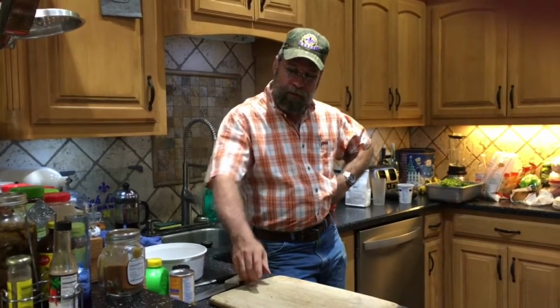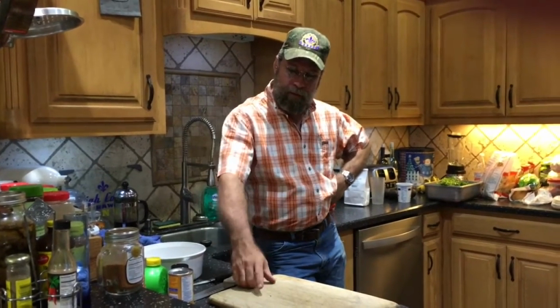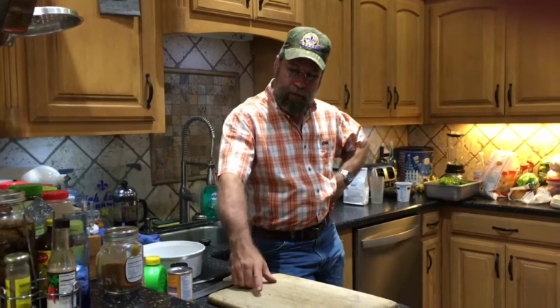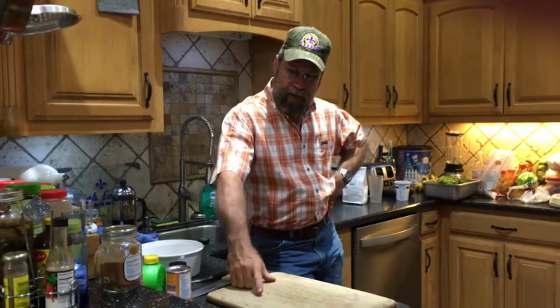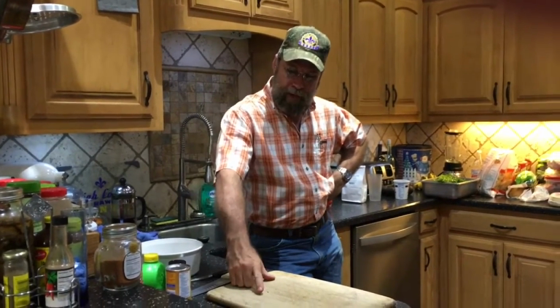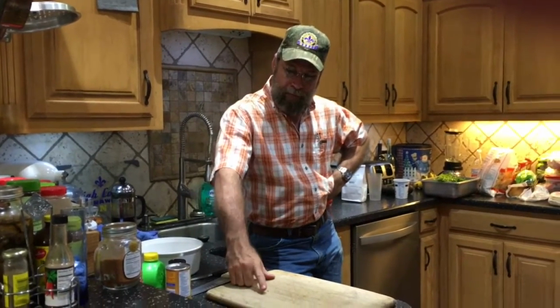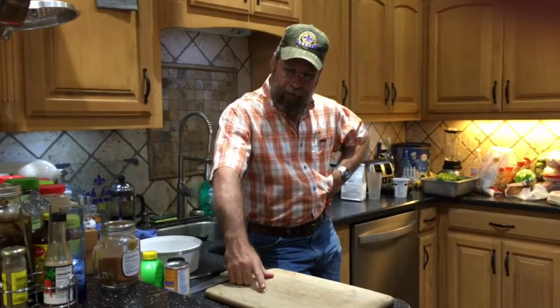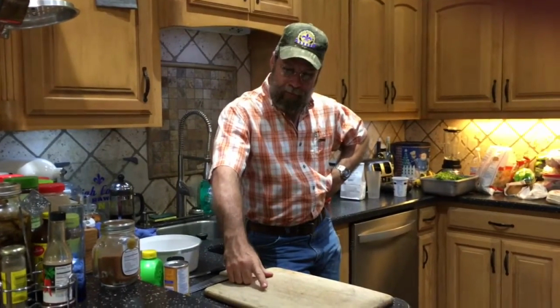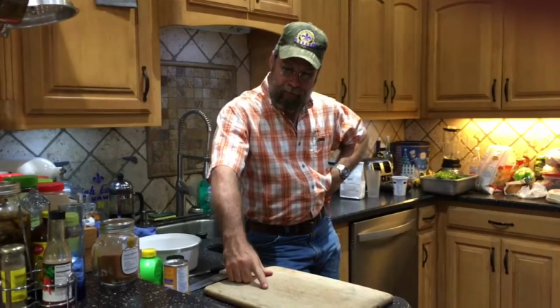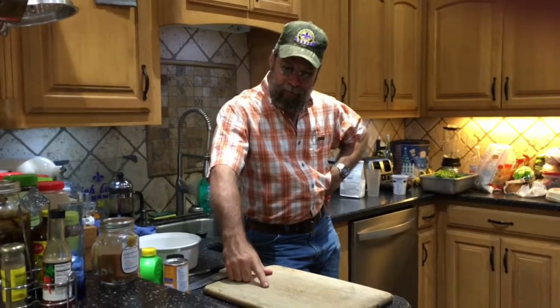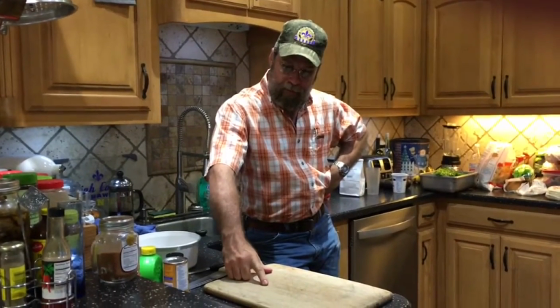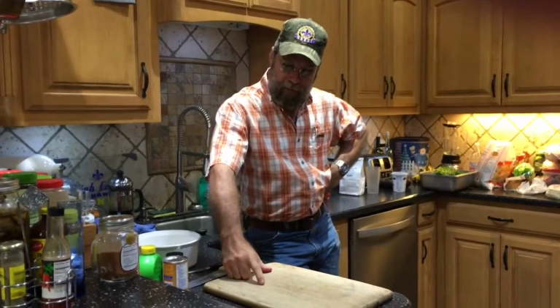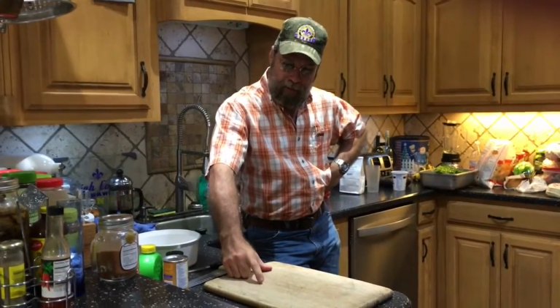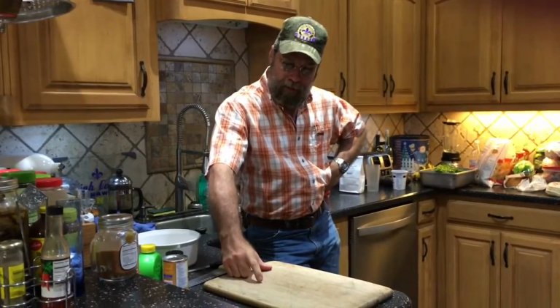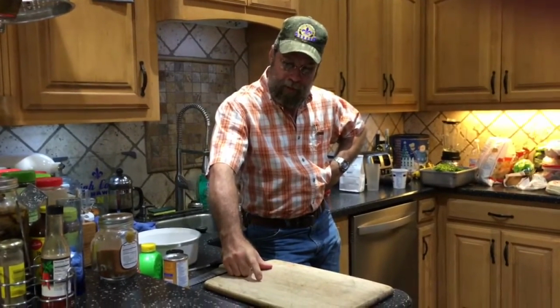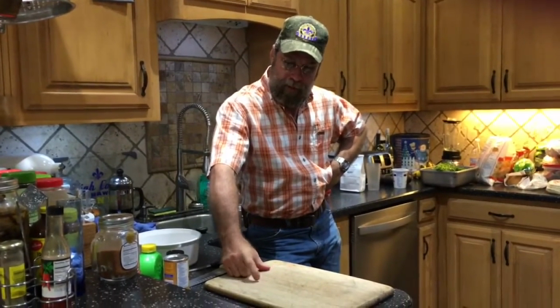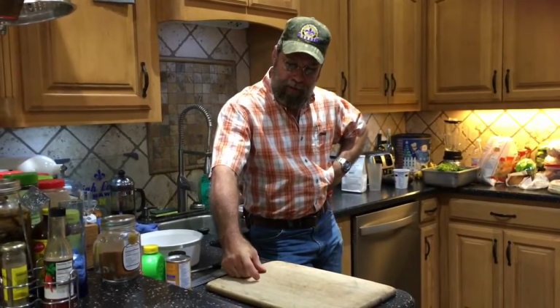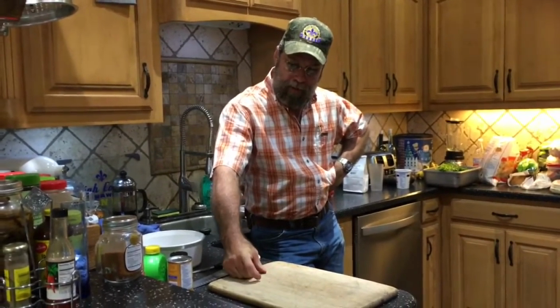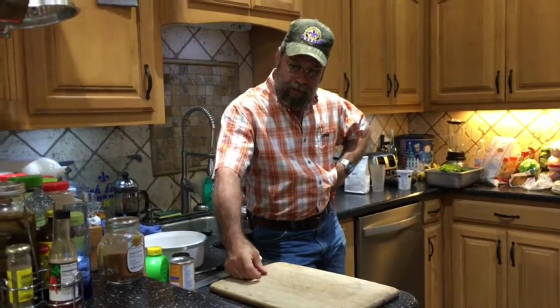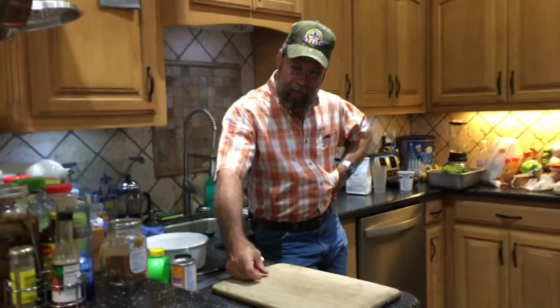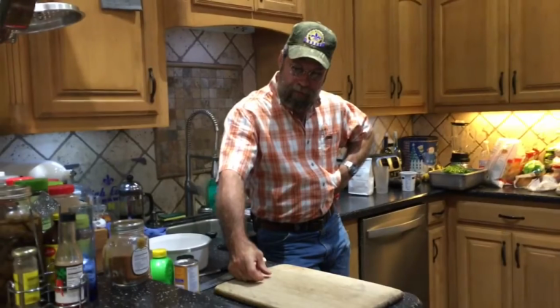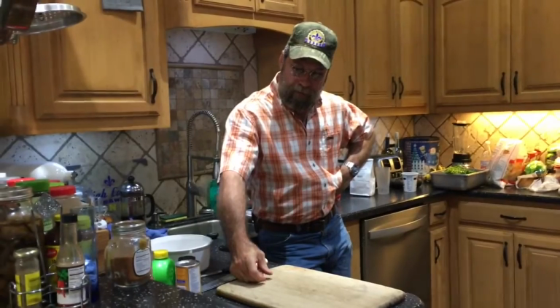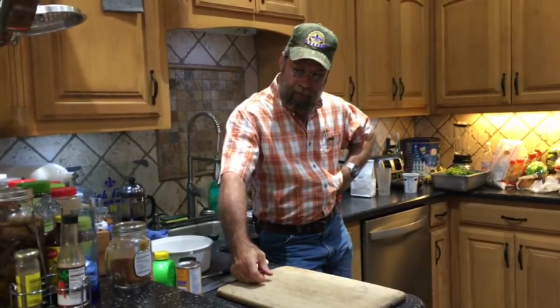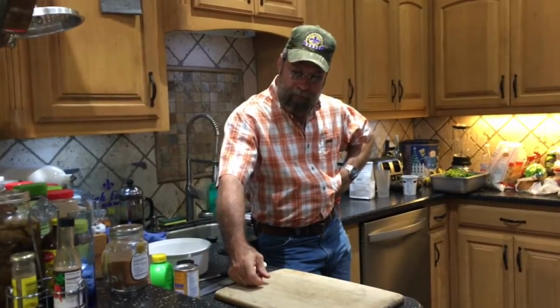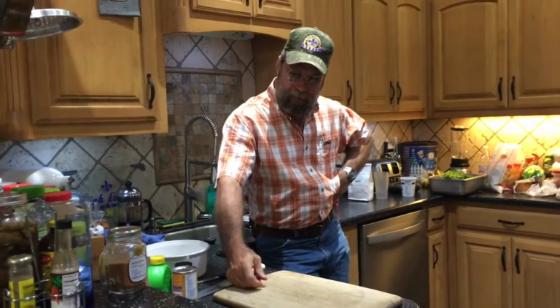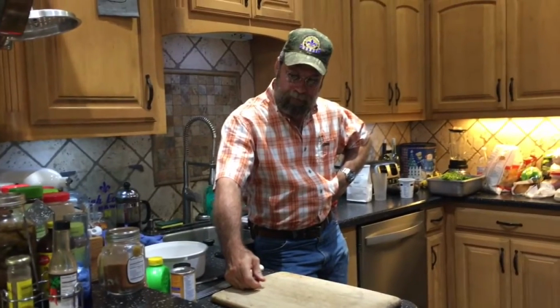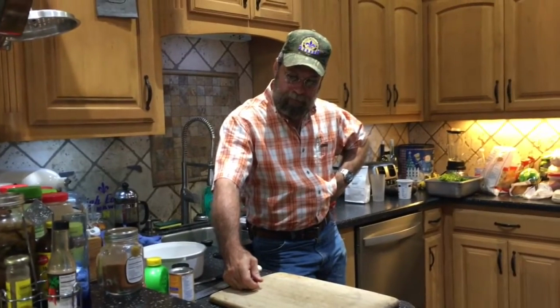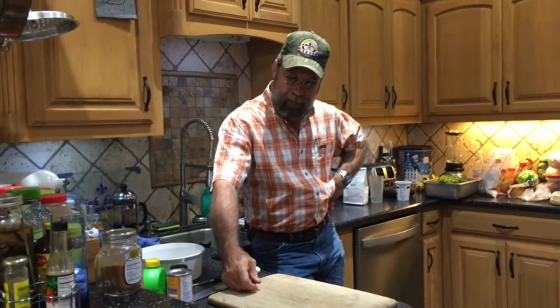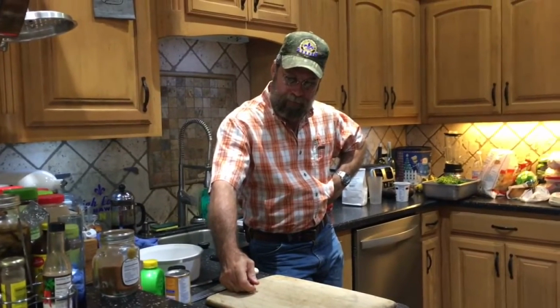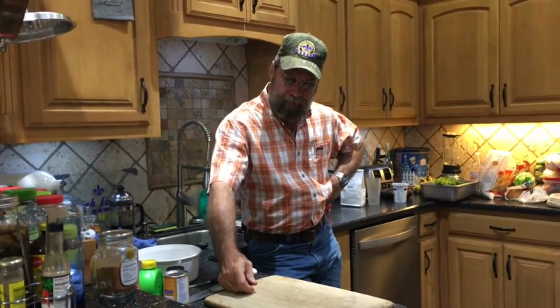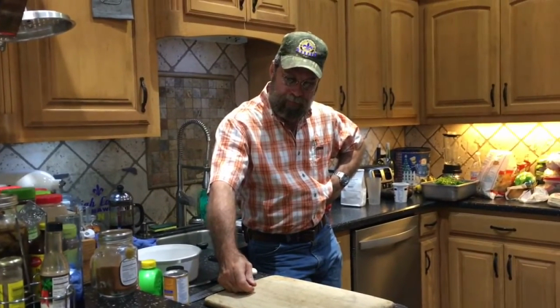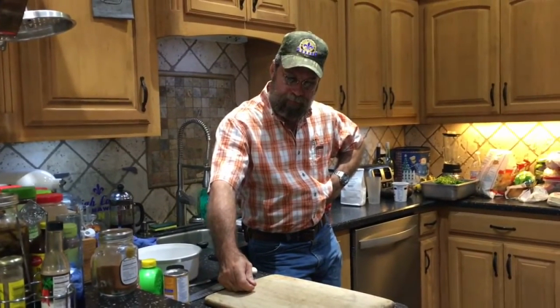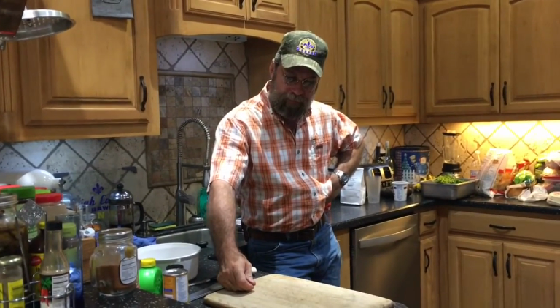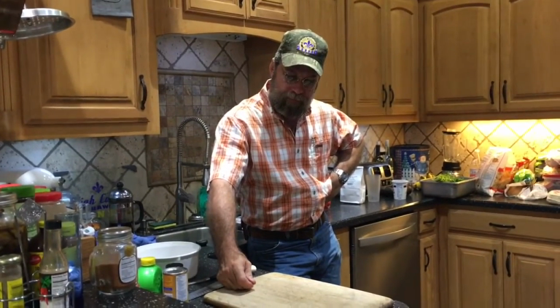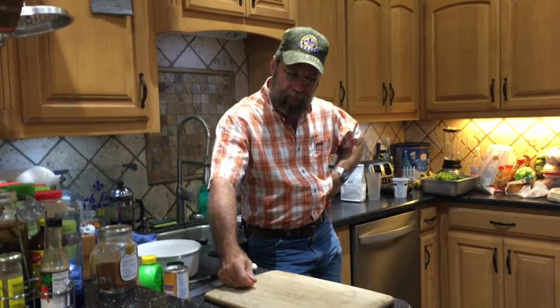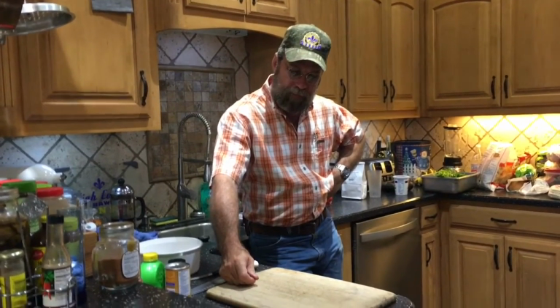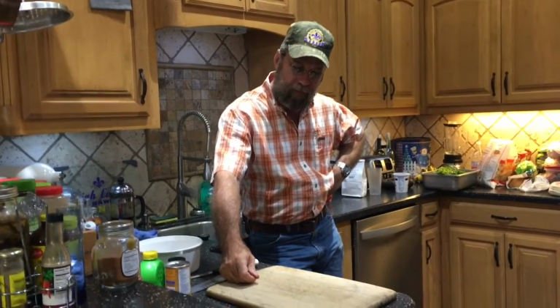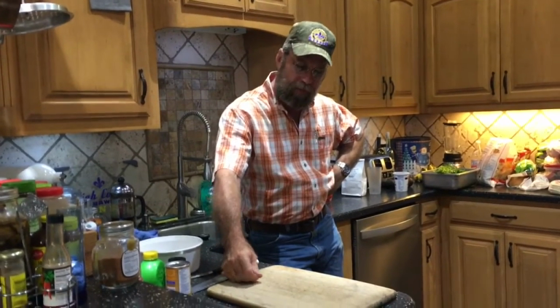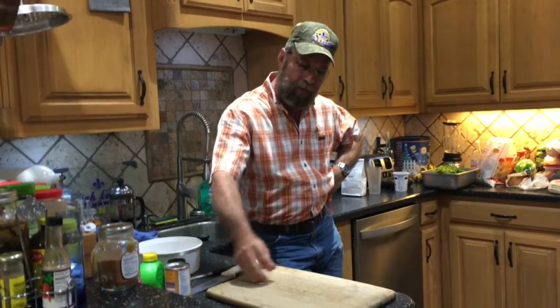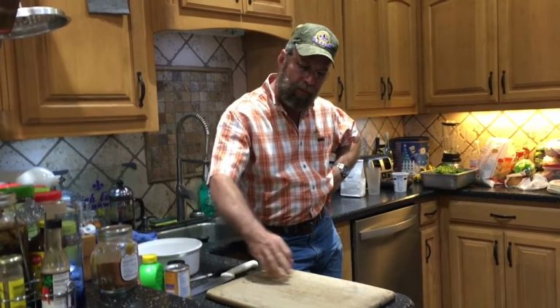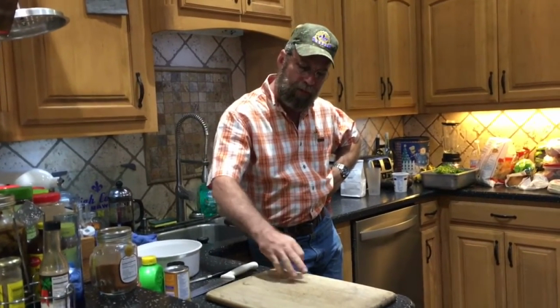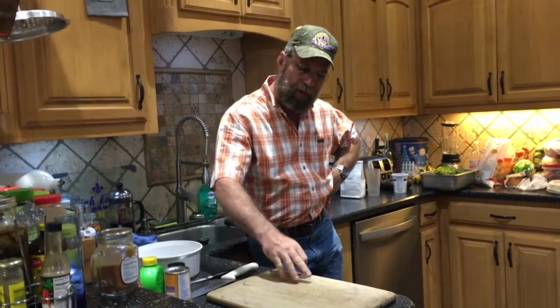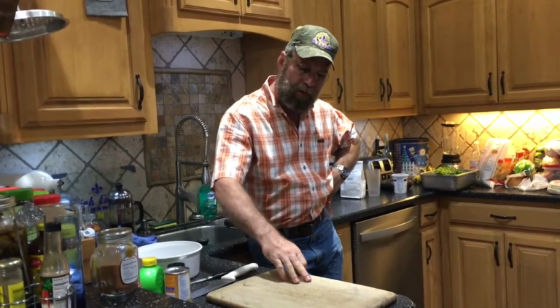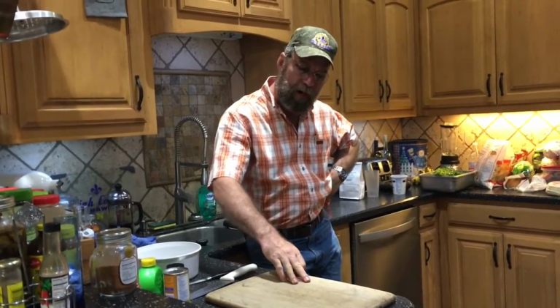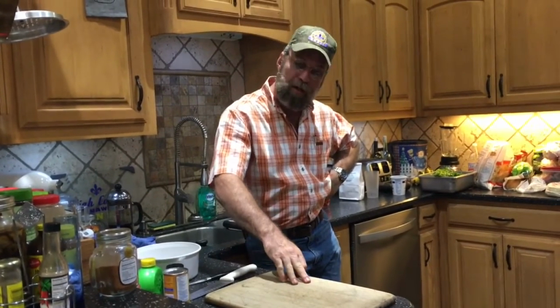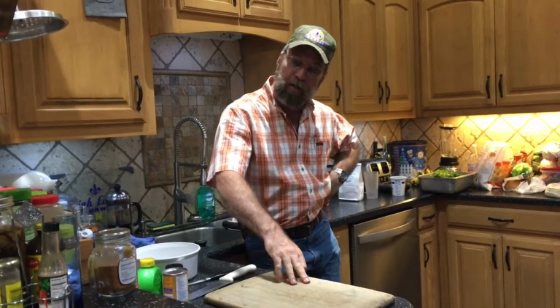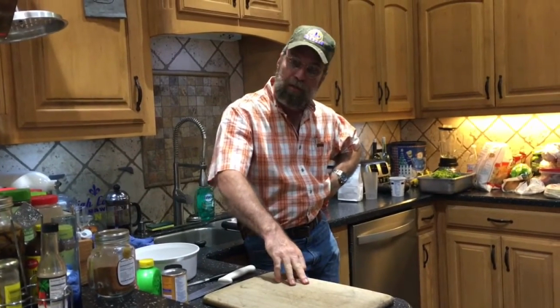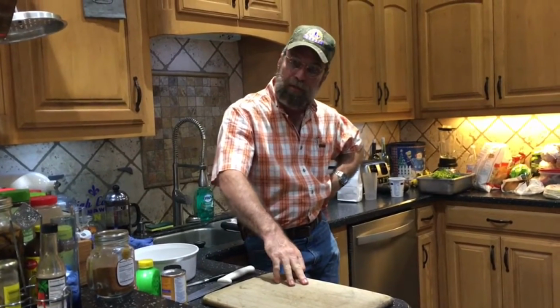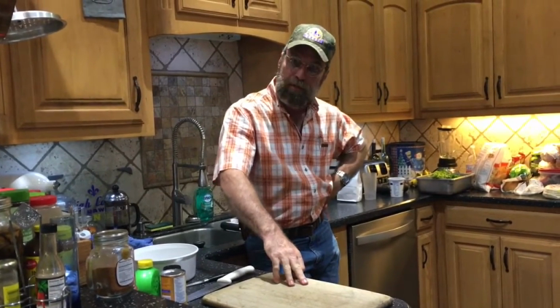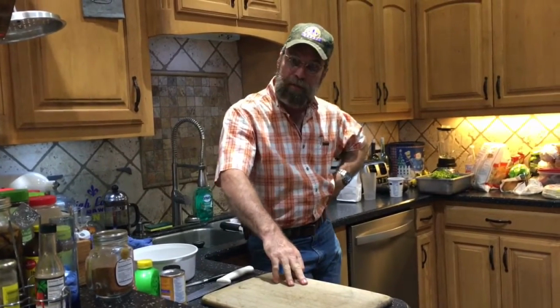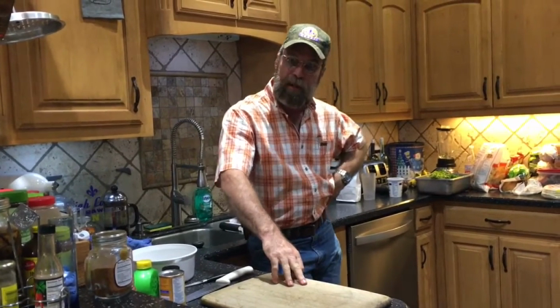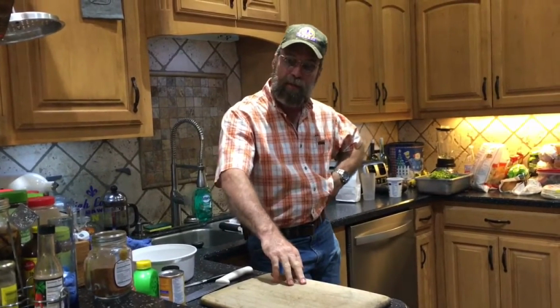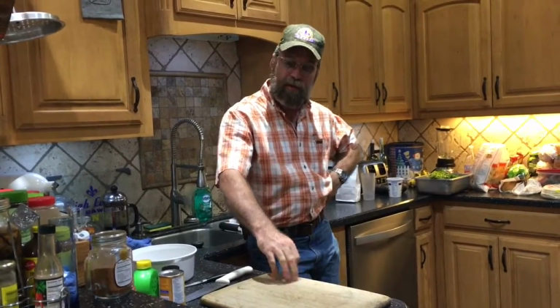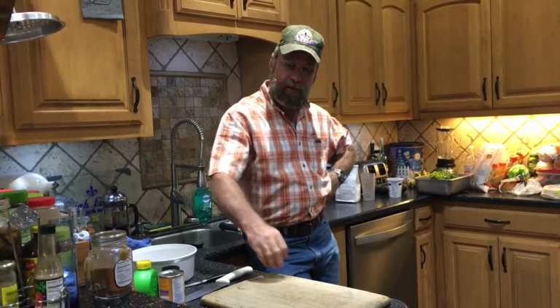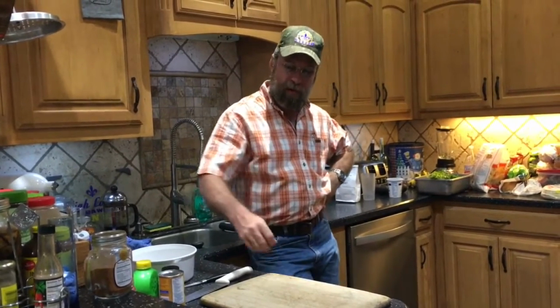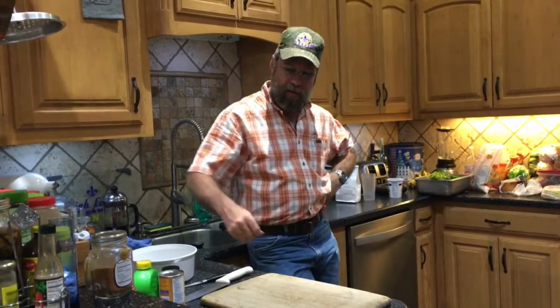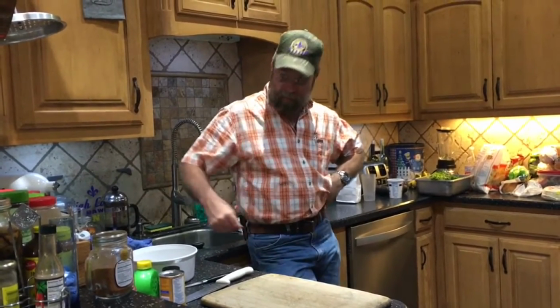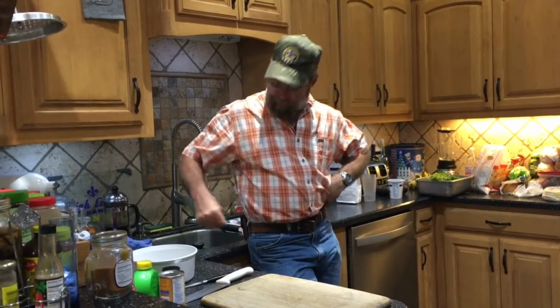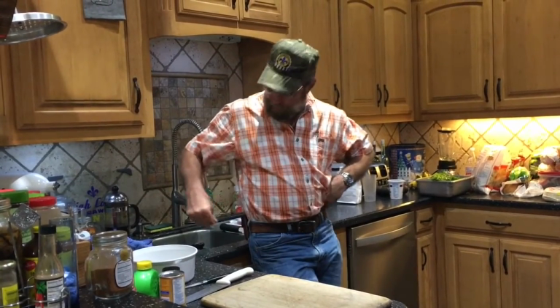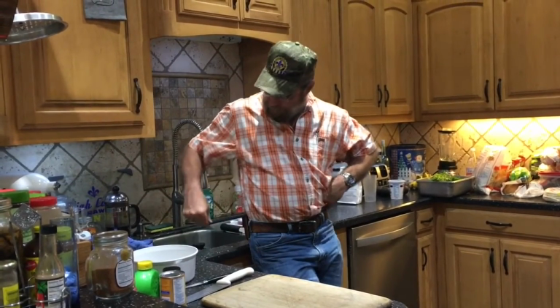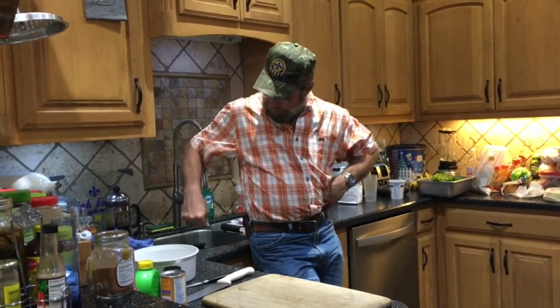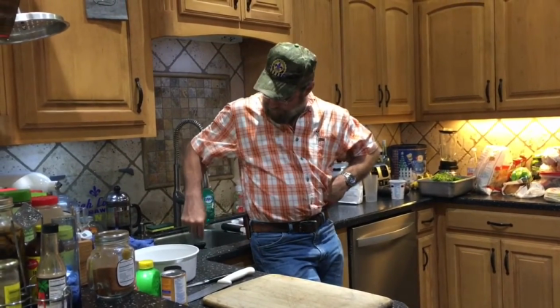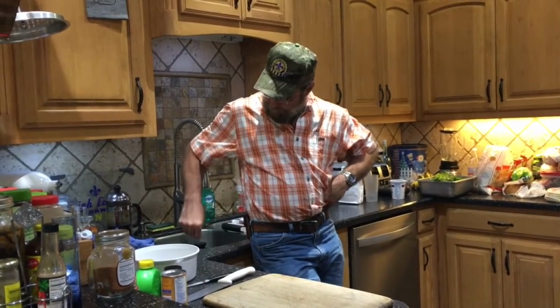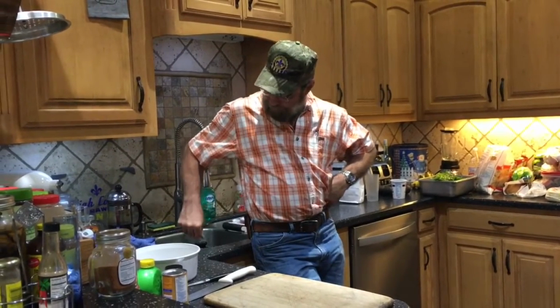Good evening. Tonight I'm doing the fish tacos that I've been talking about so much.